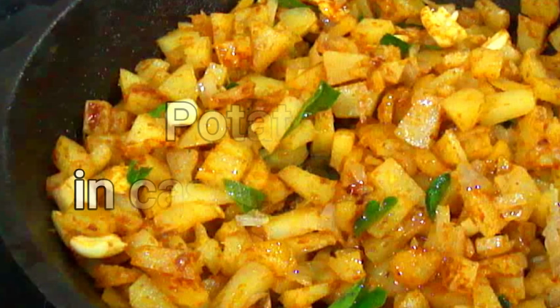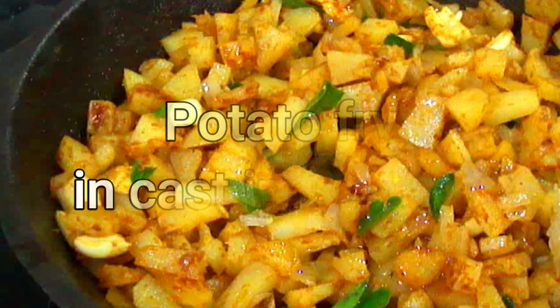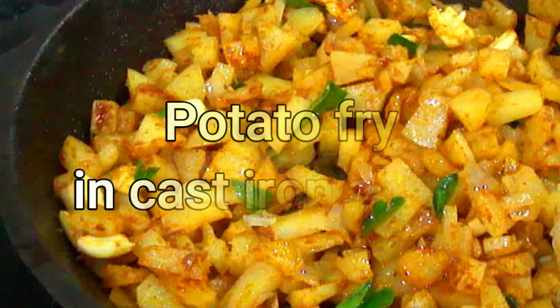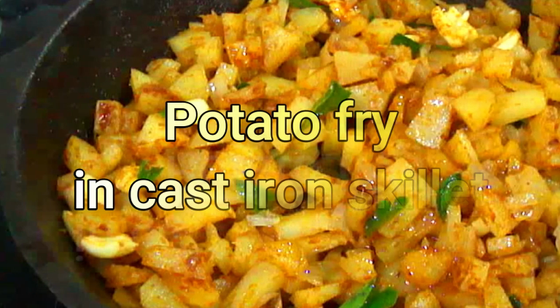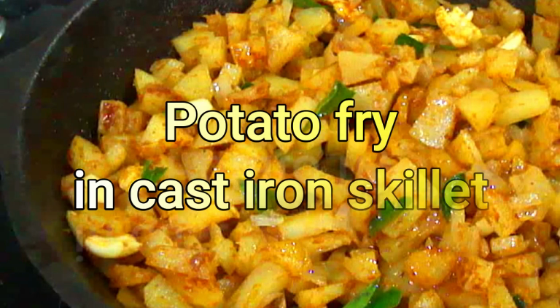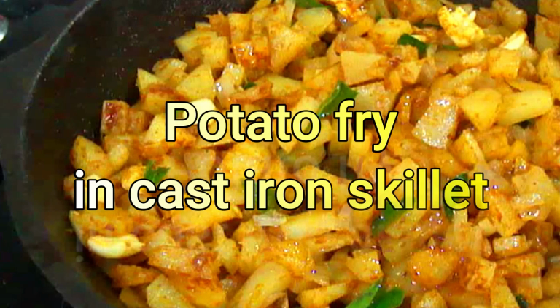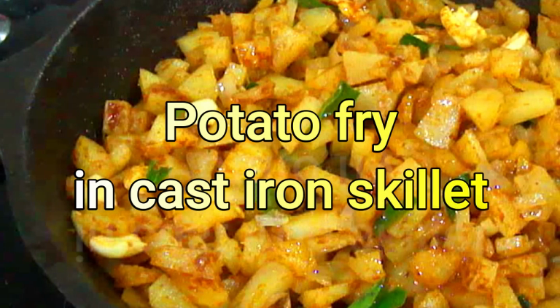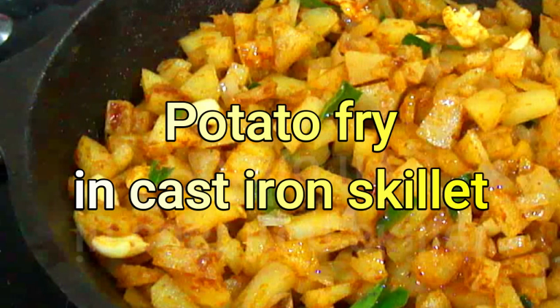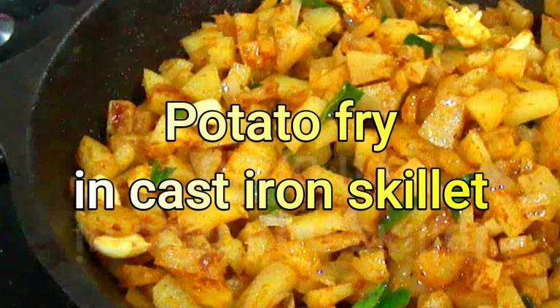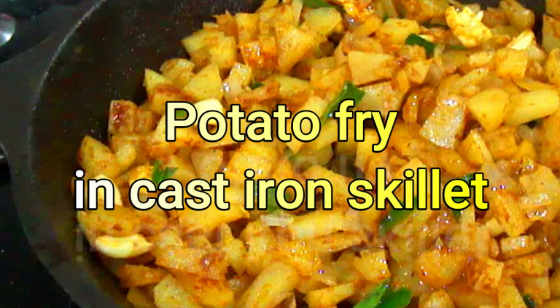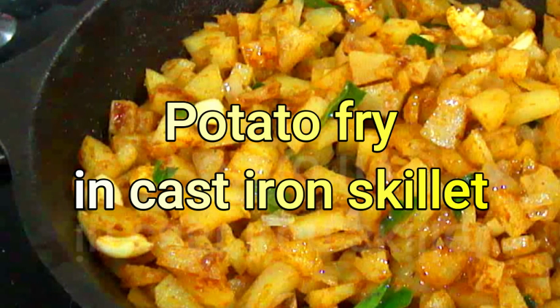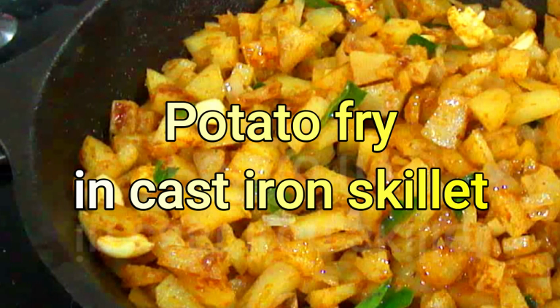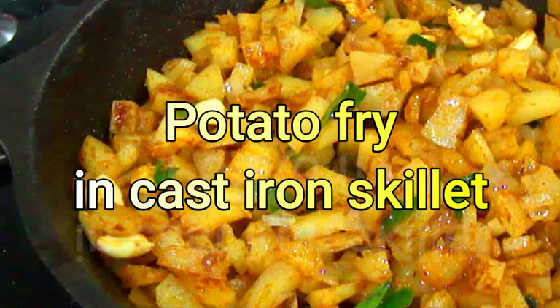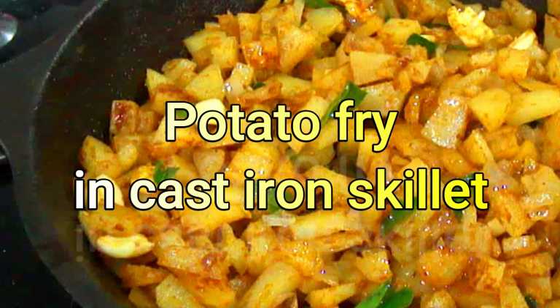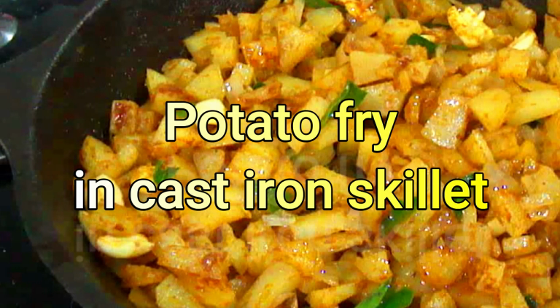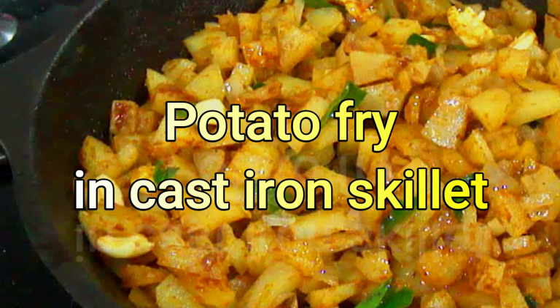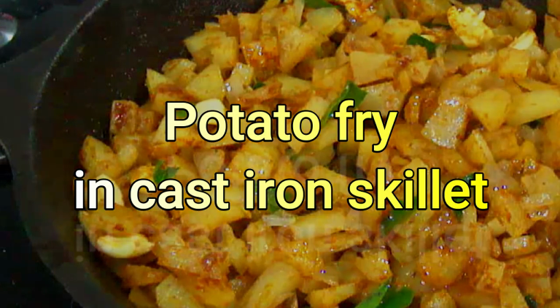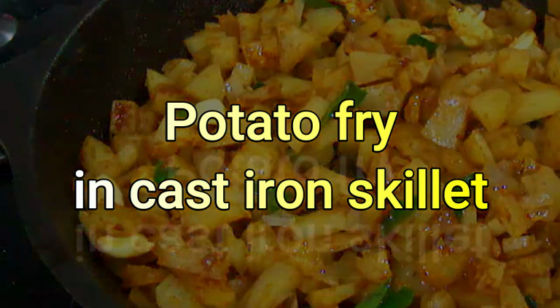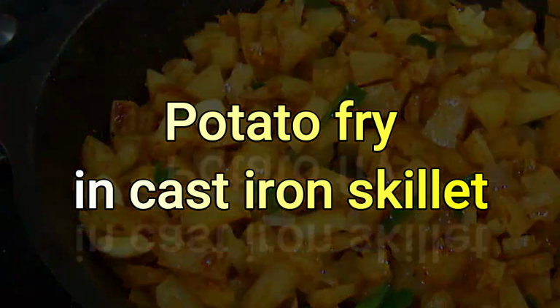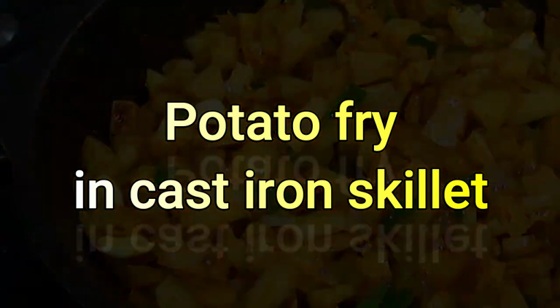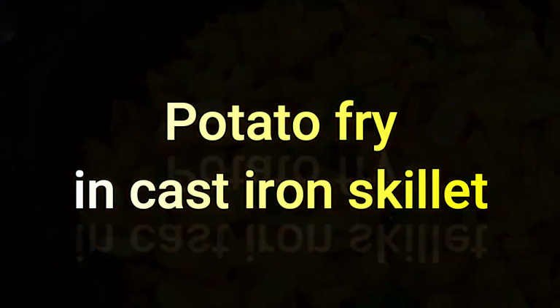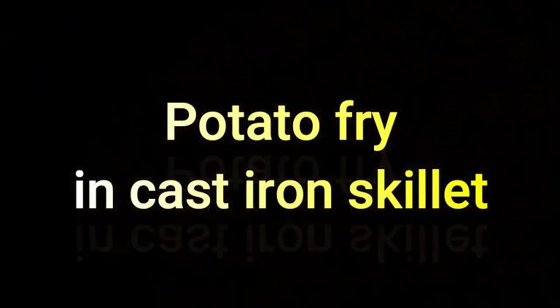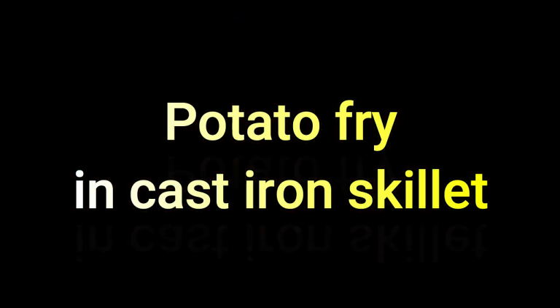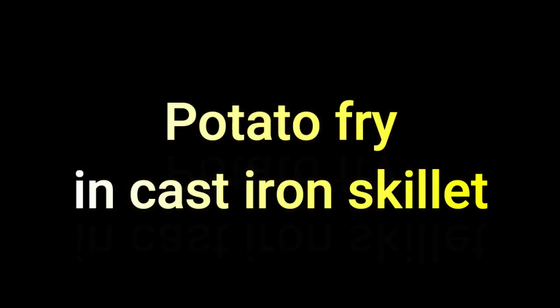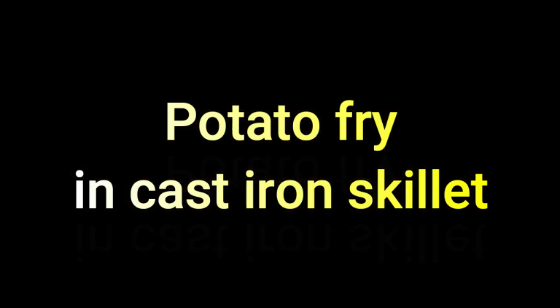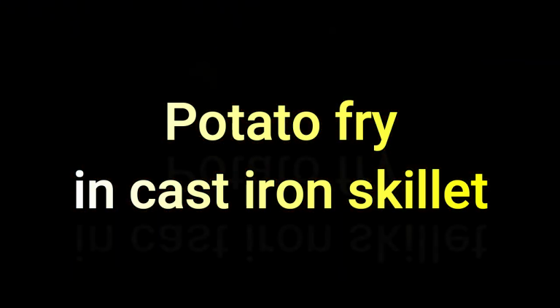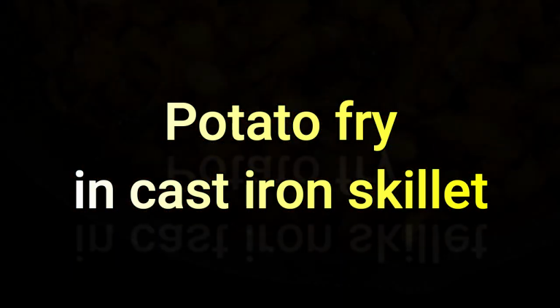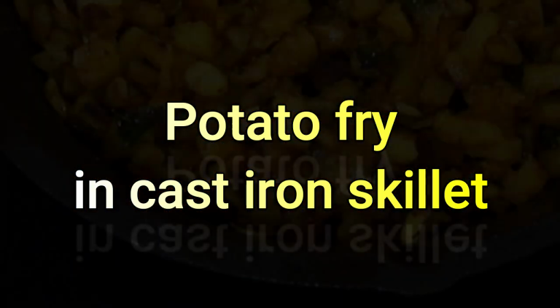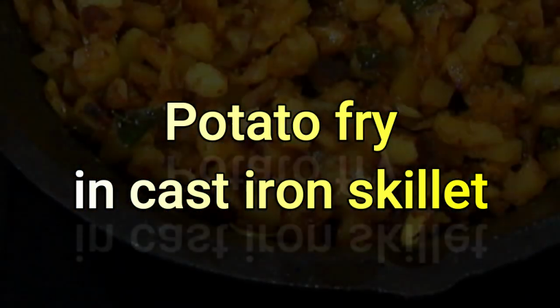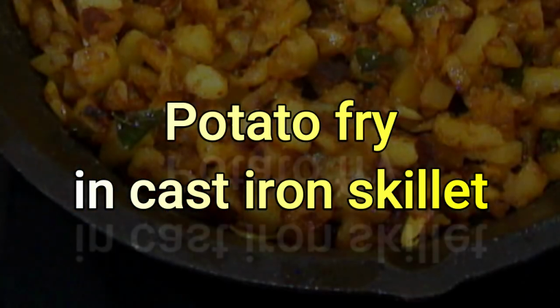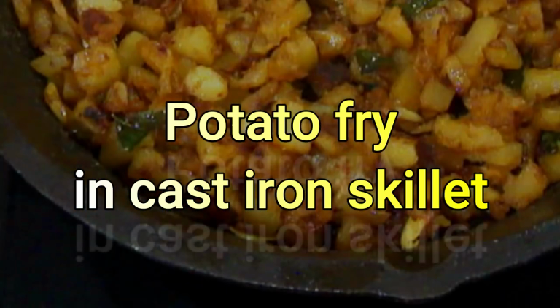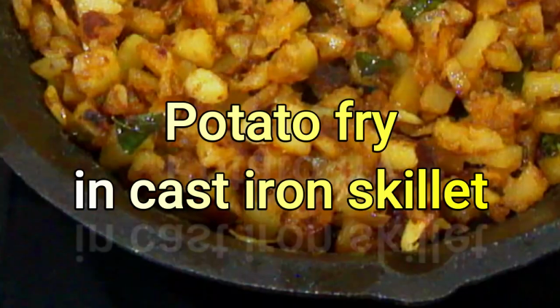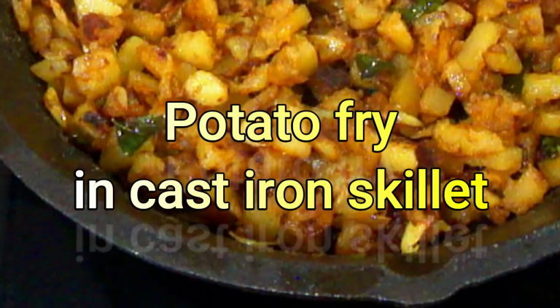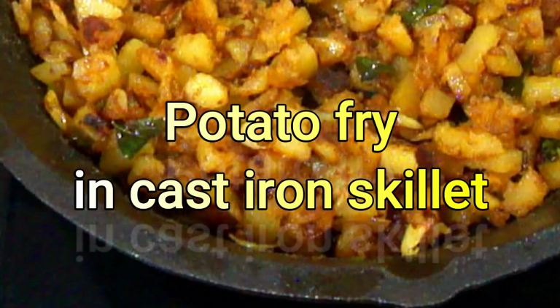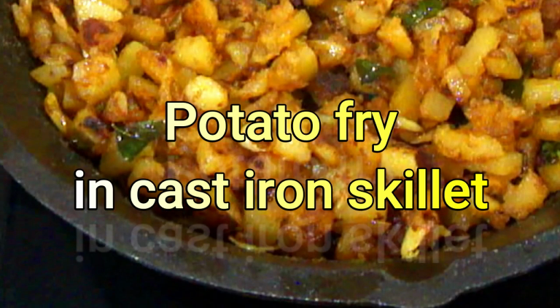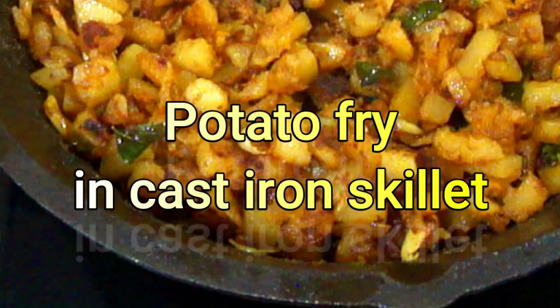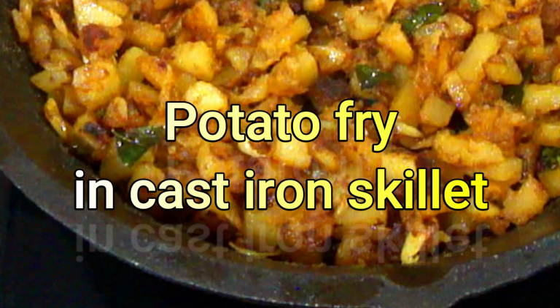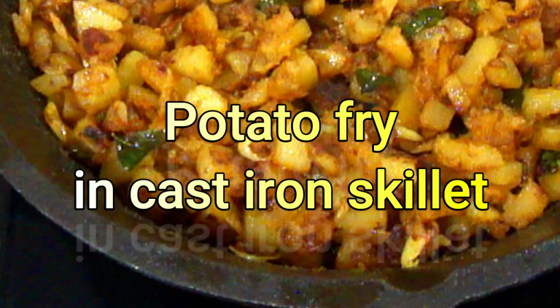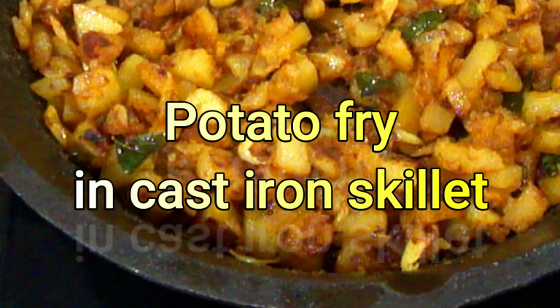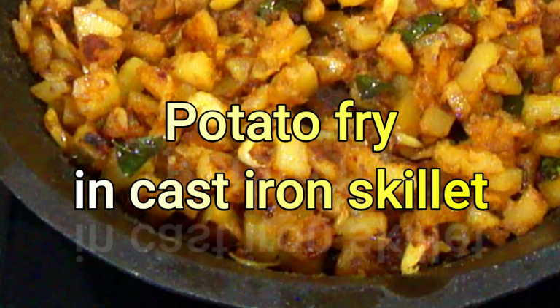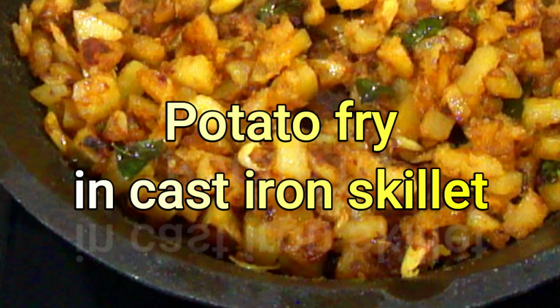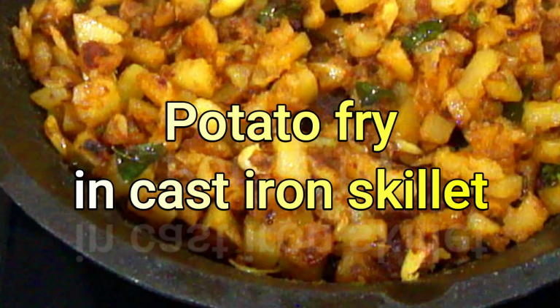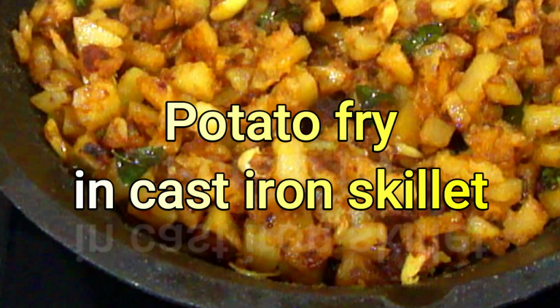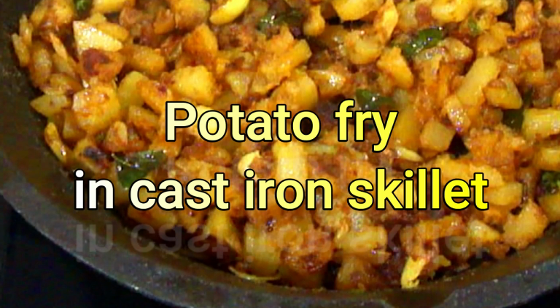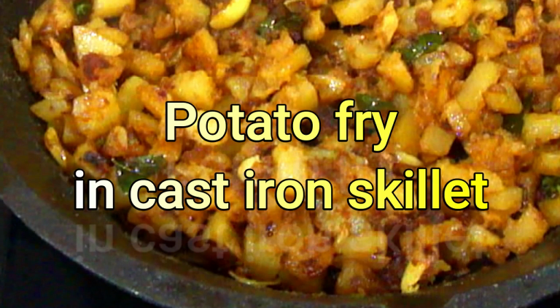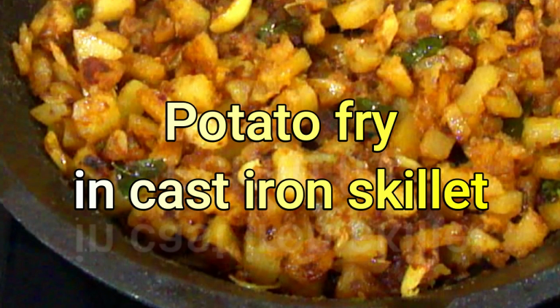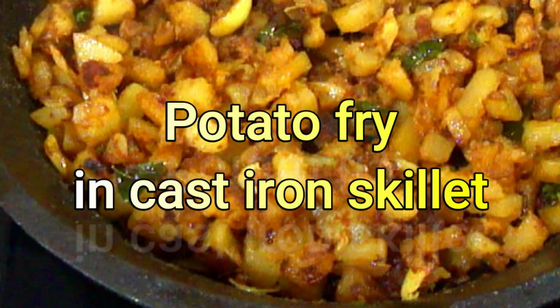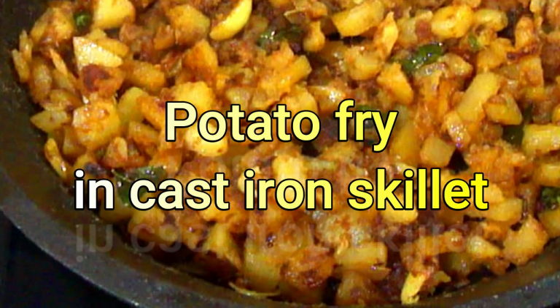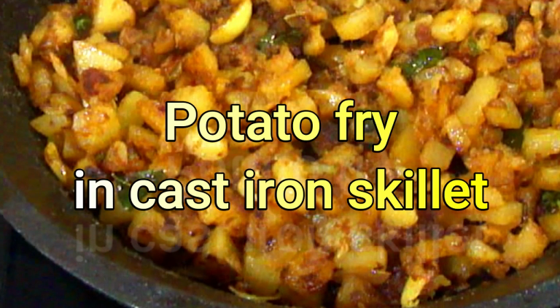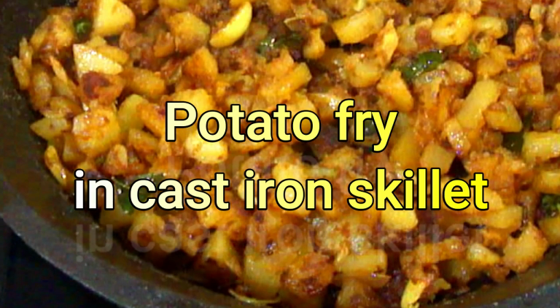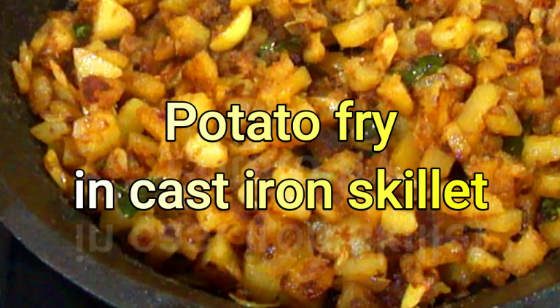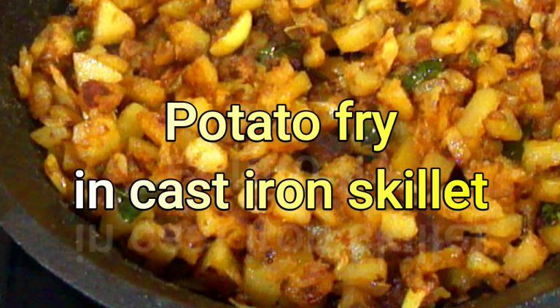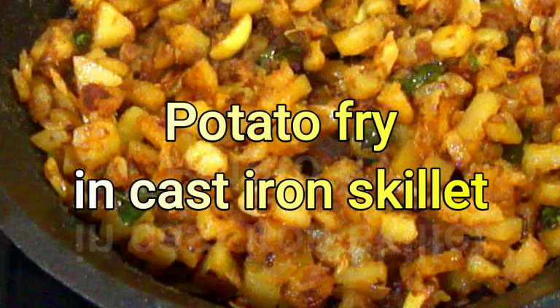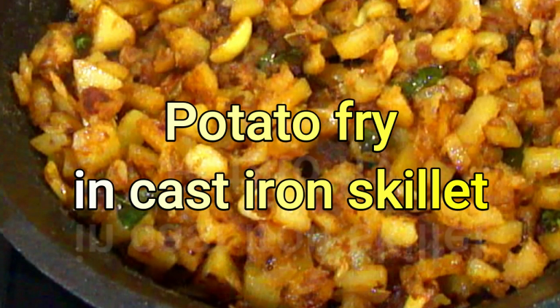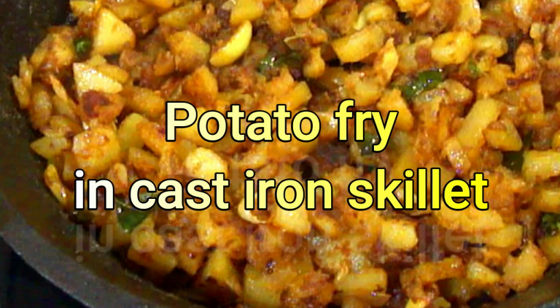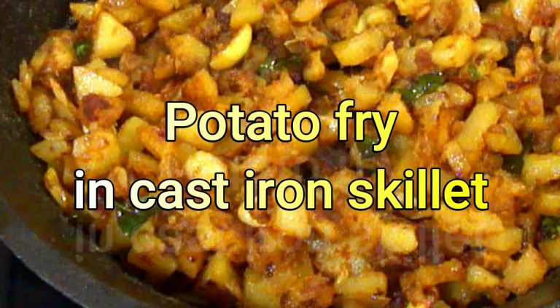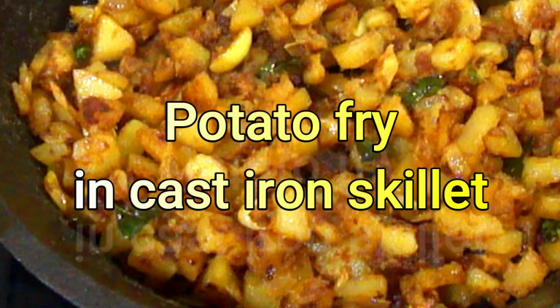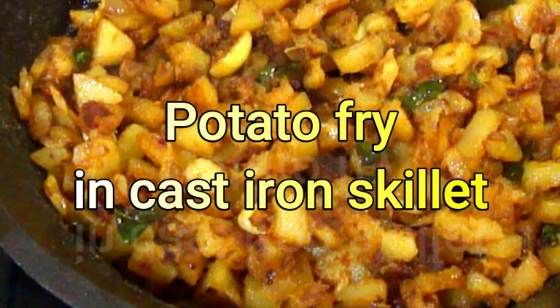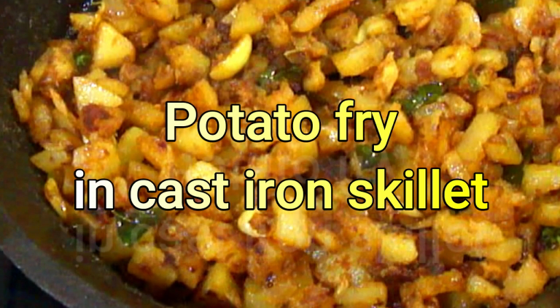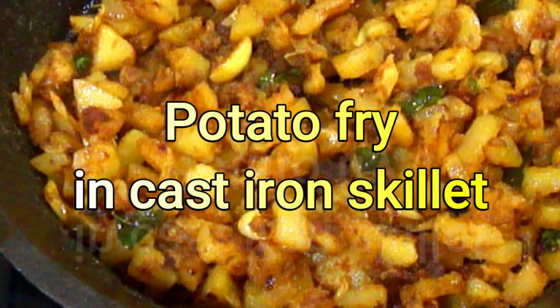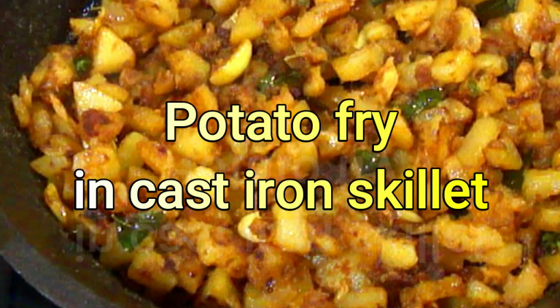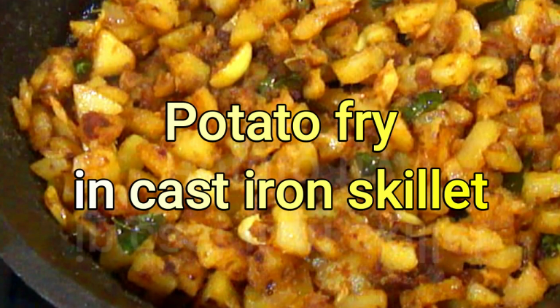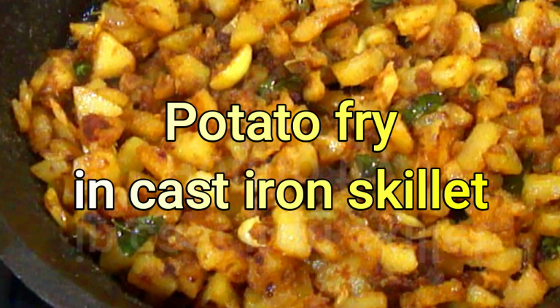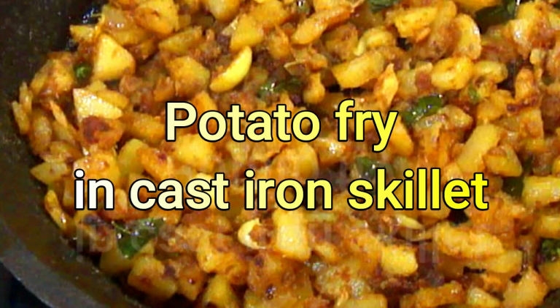If you want to see the cast iron skillet, you can check the details in the description of the cast iron skillet.